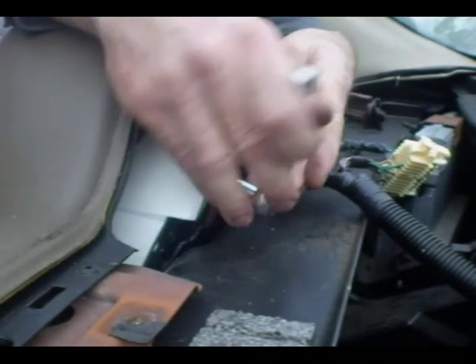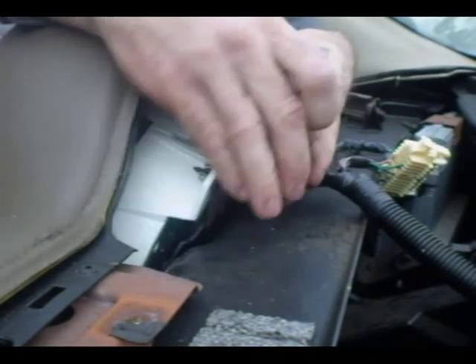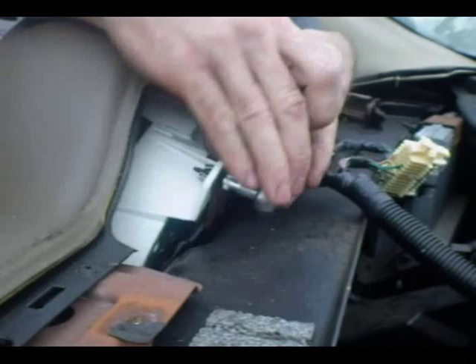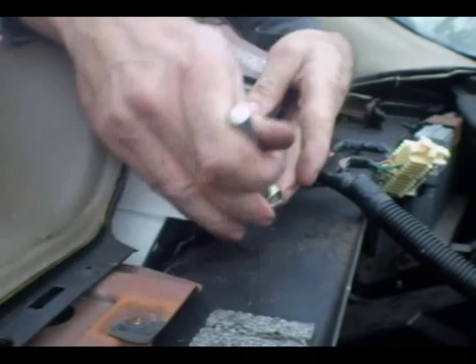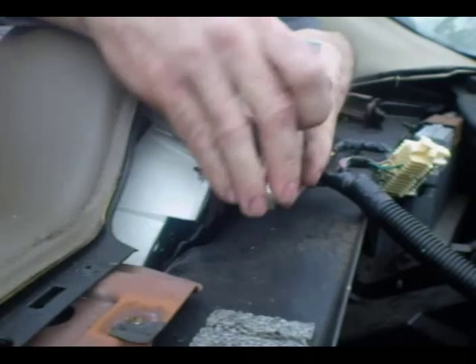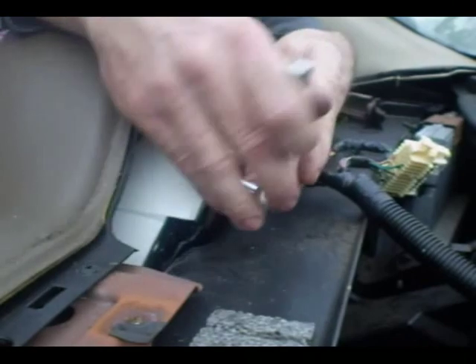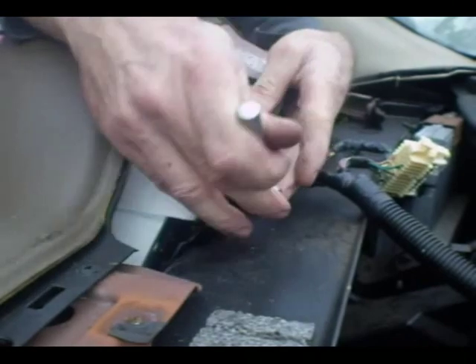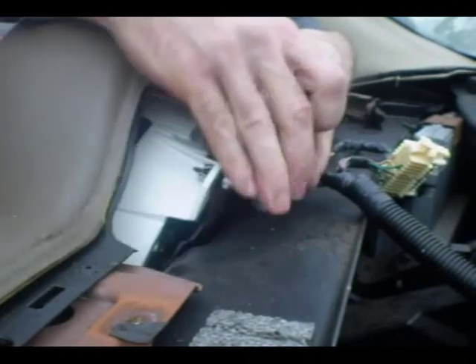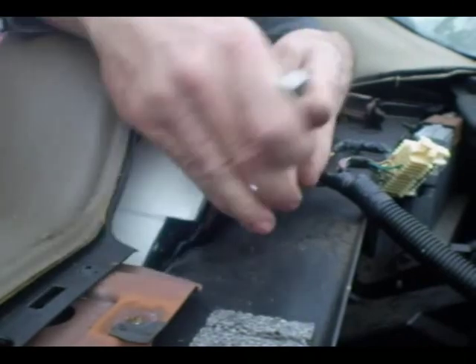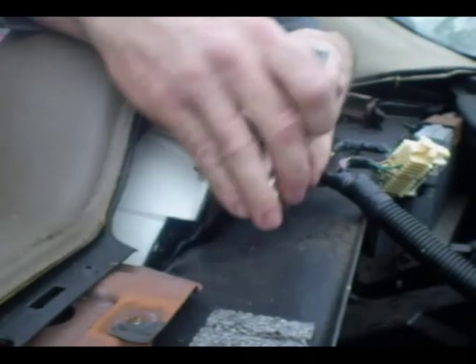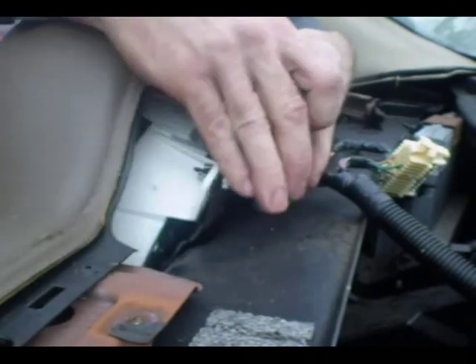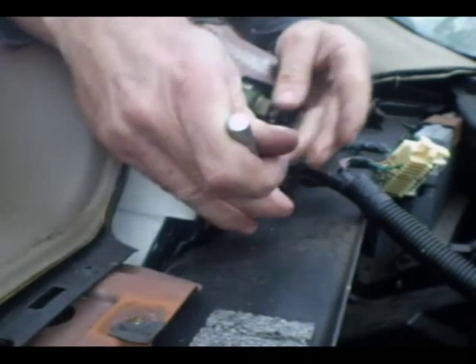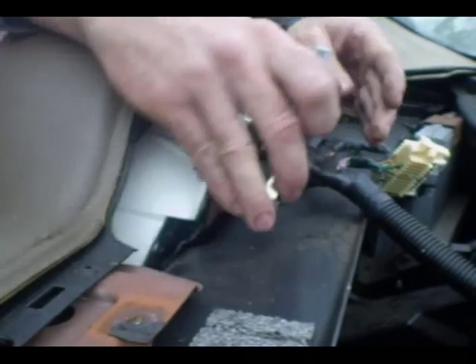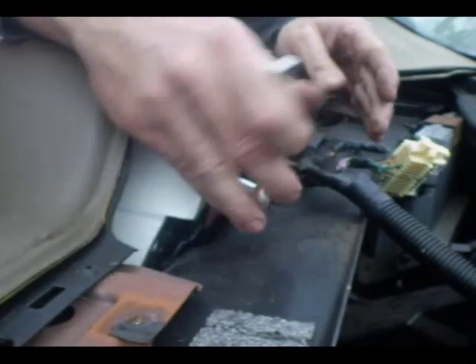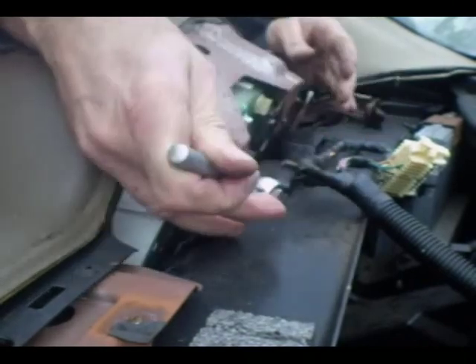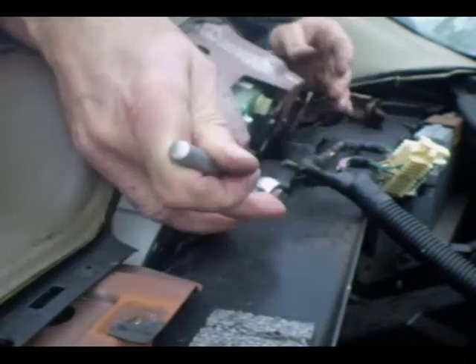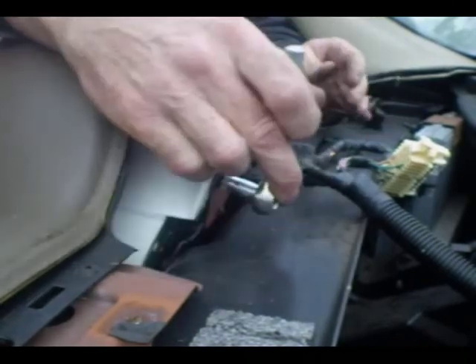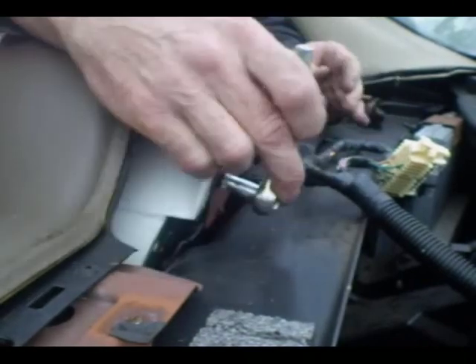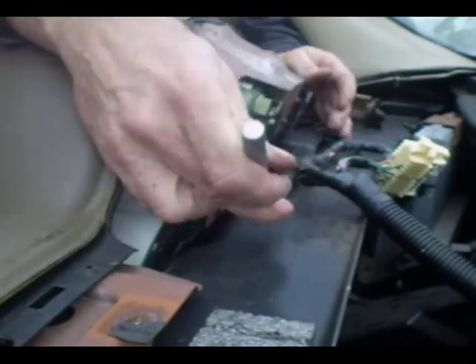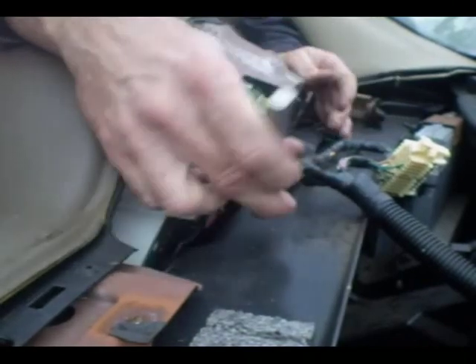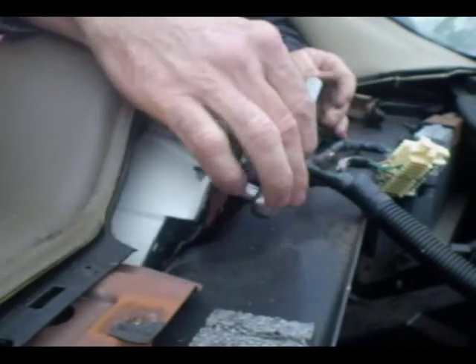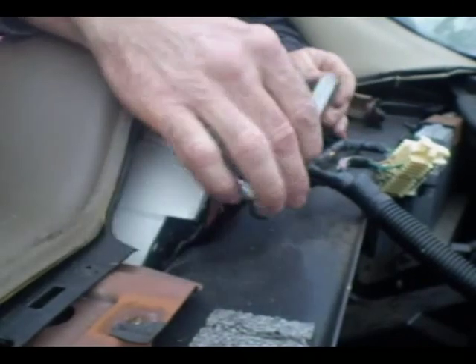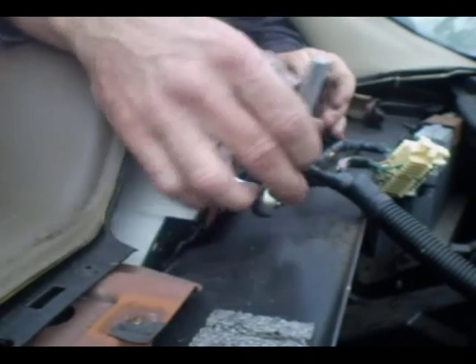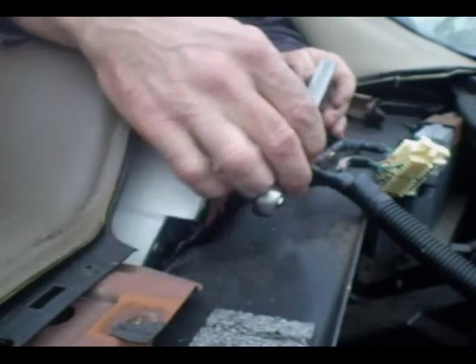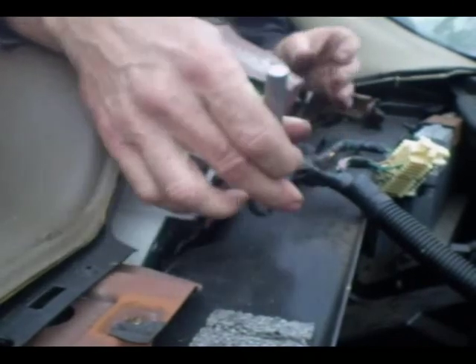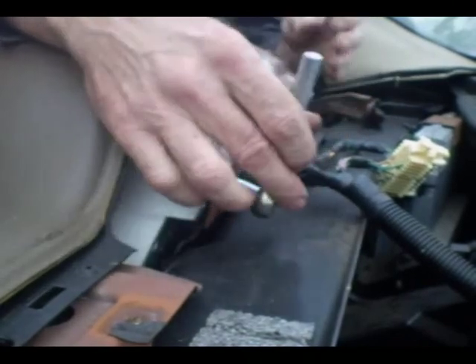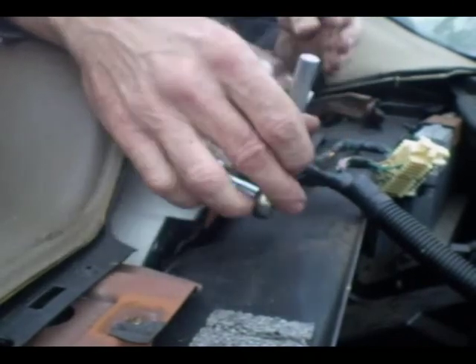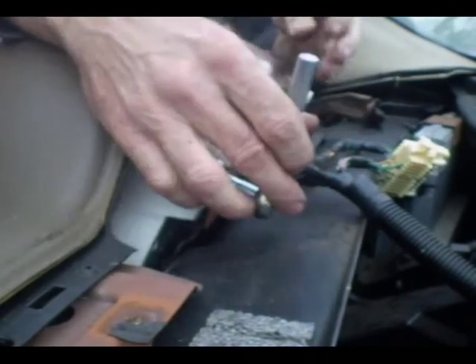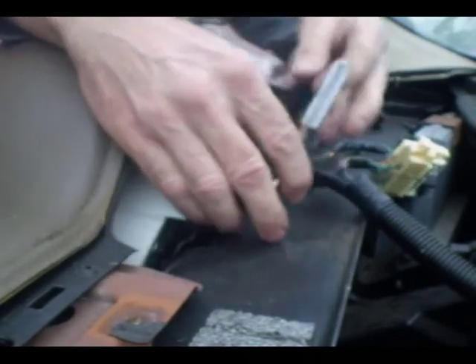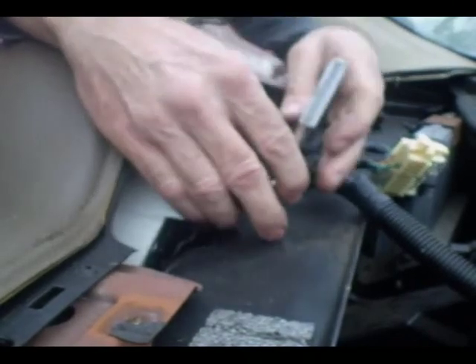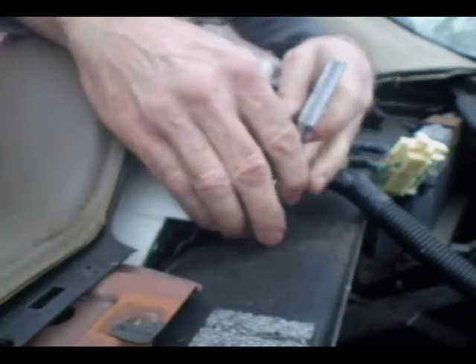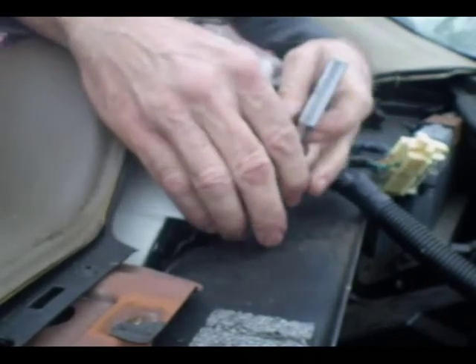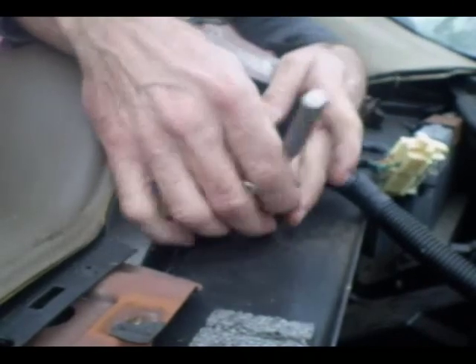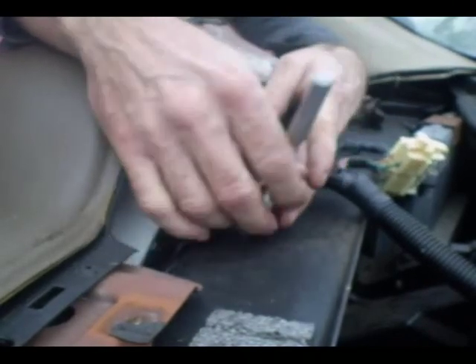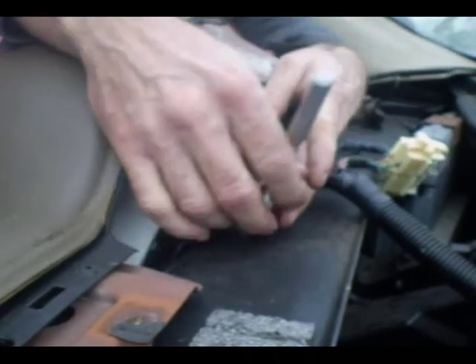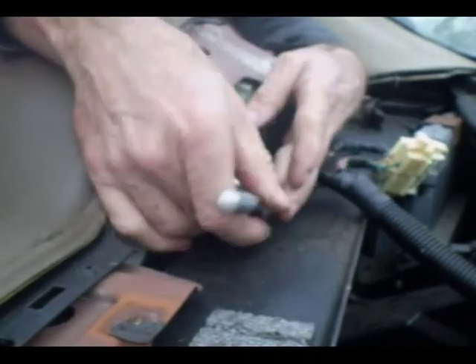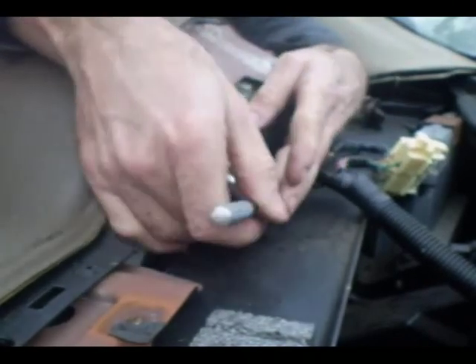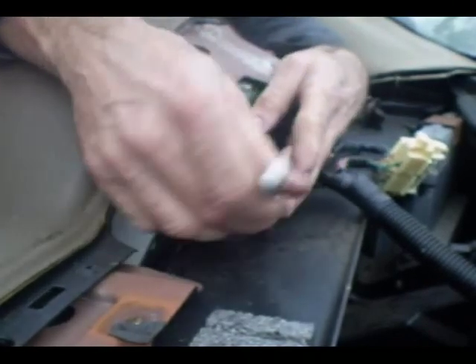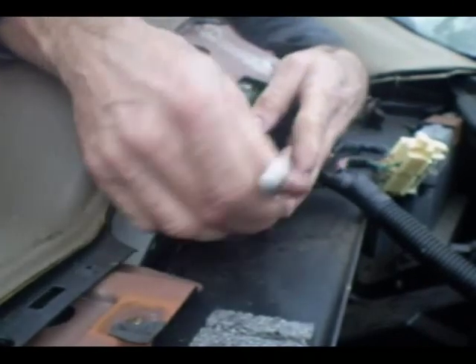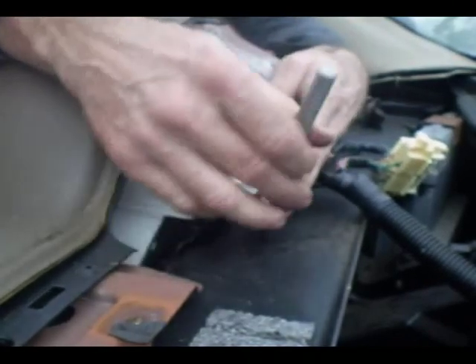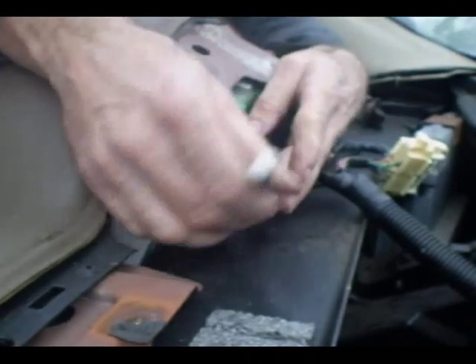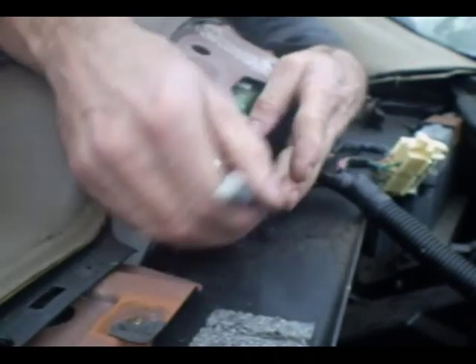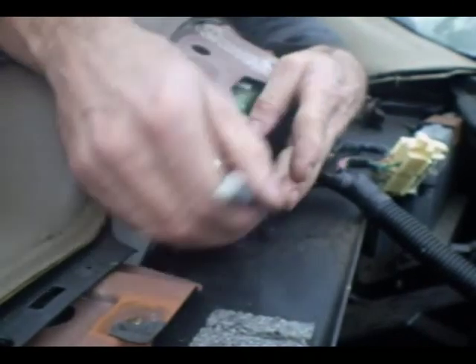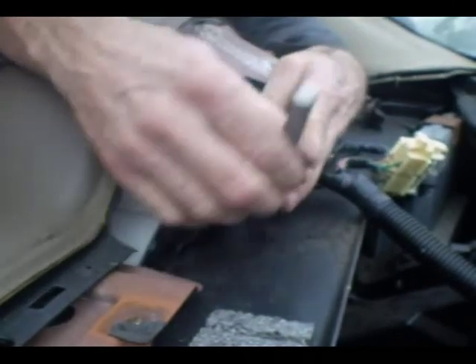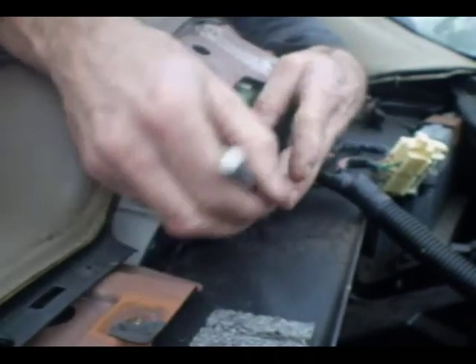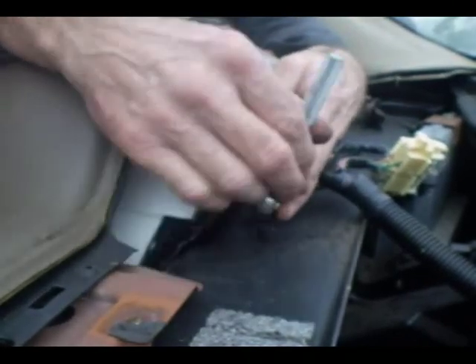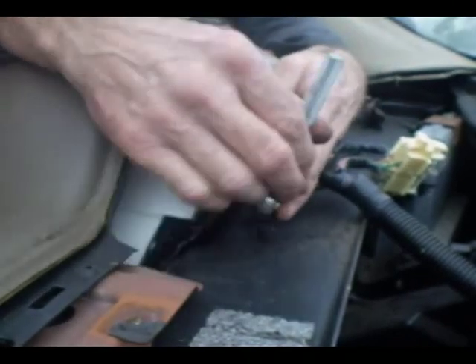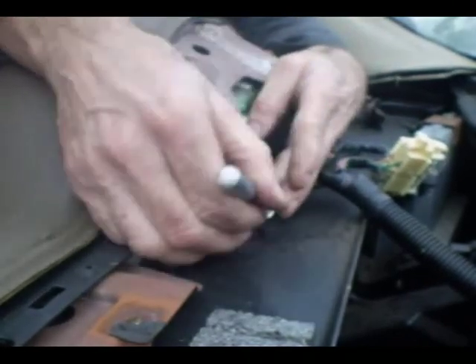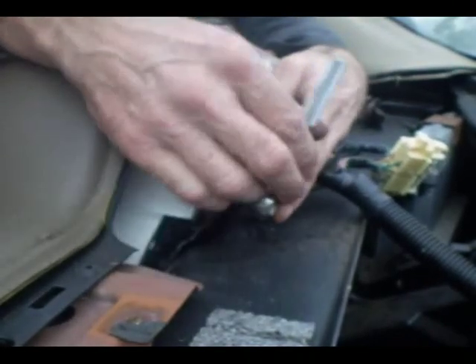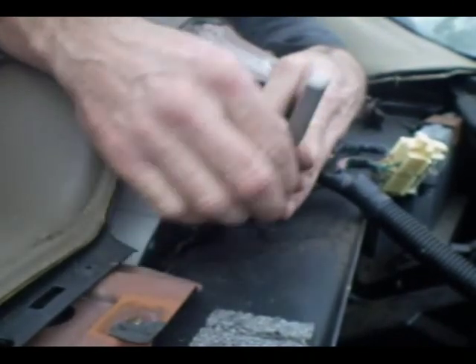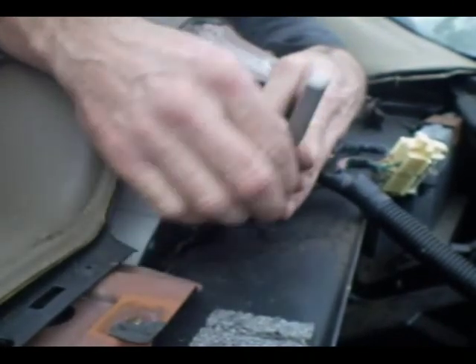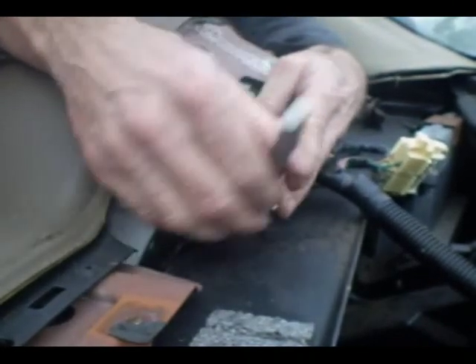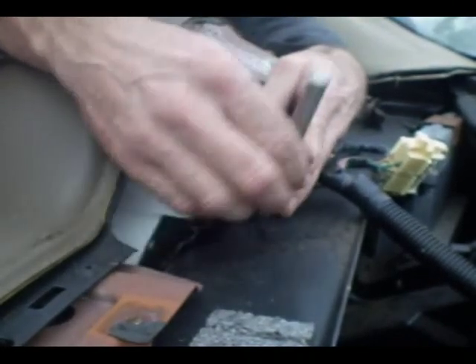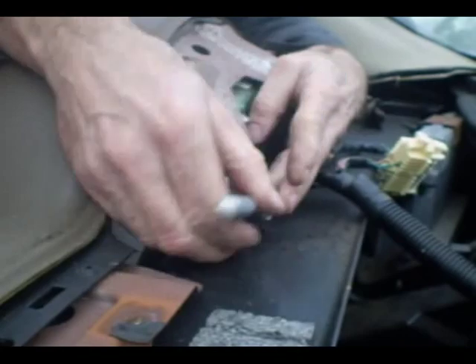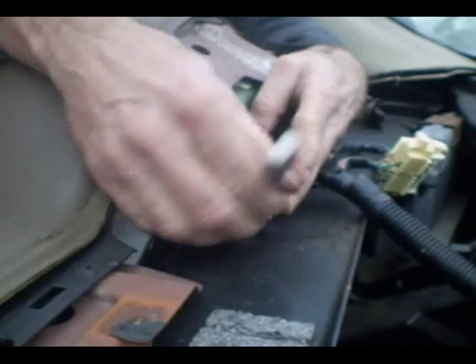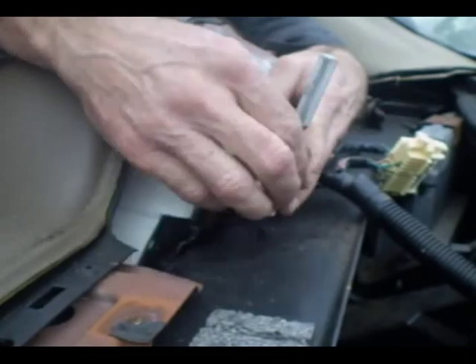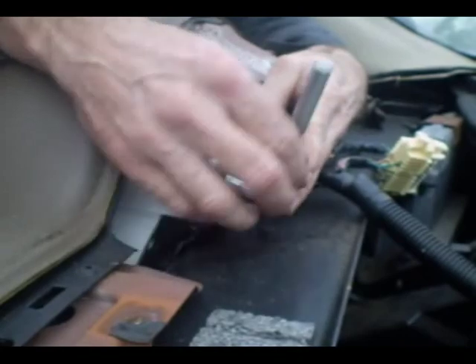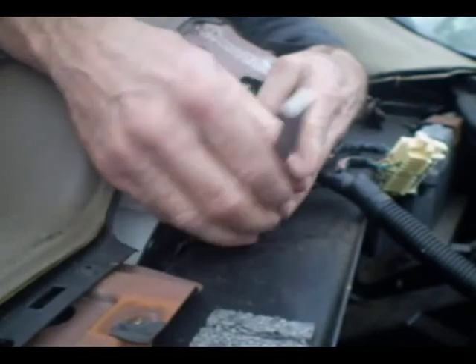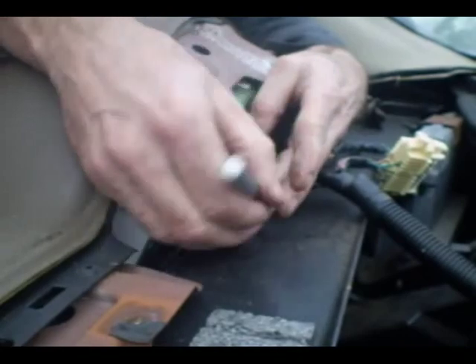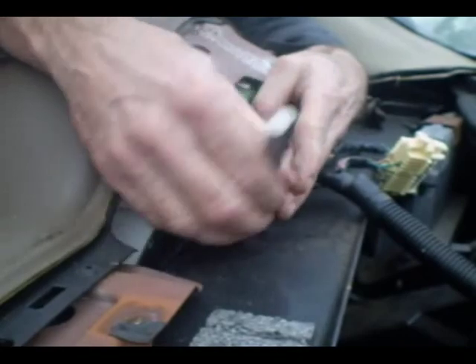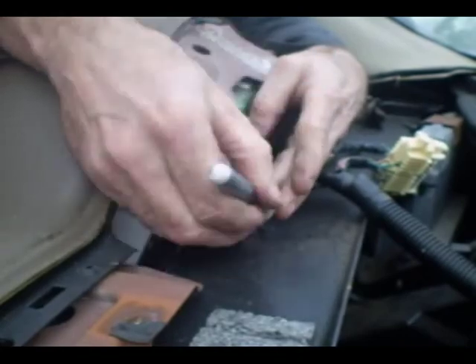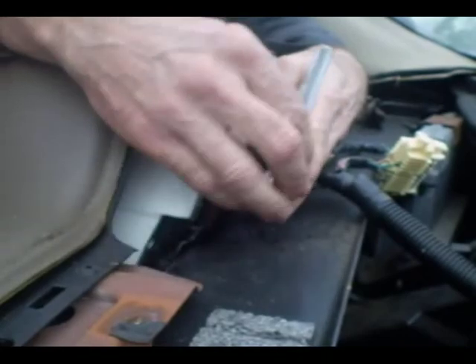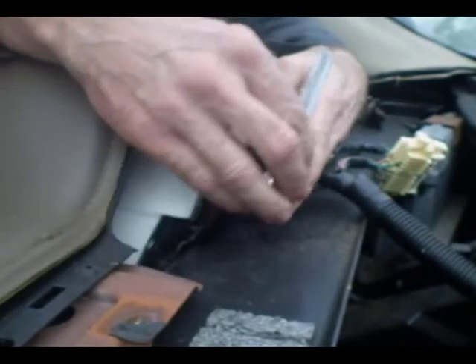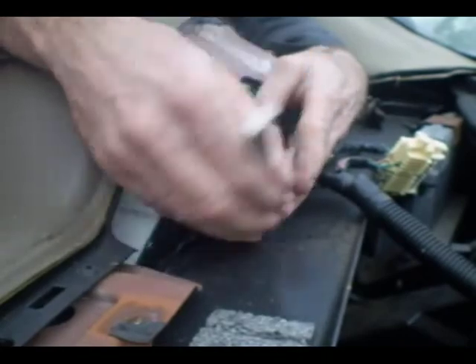The video is going to end here, but it's just two screws back here and then you're all done.